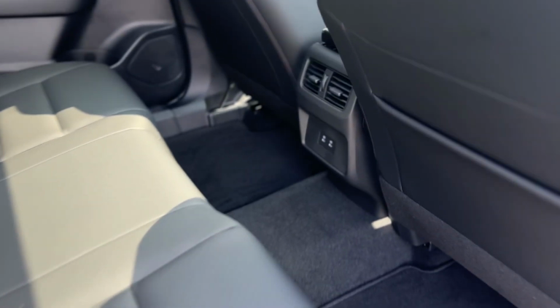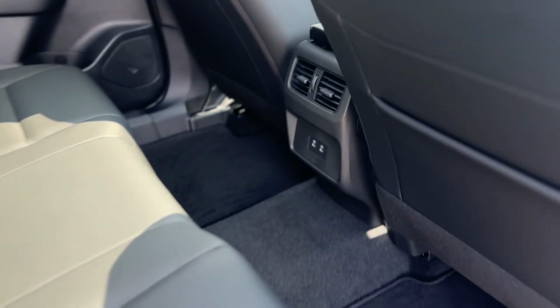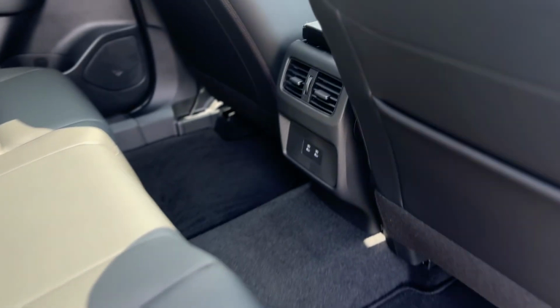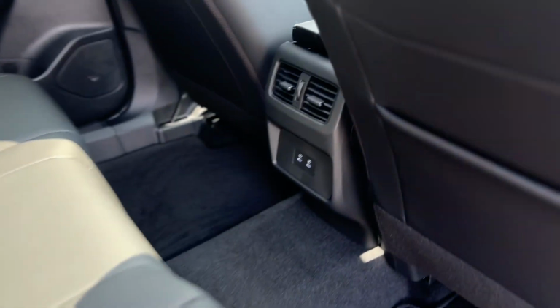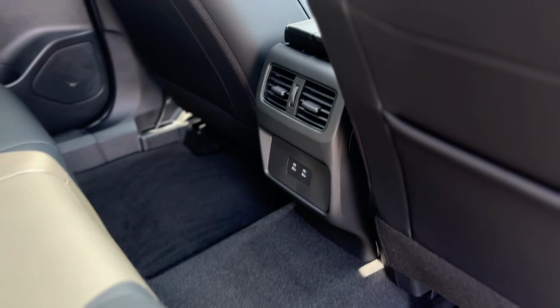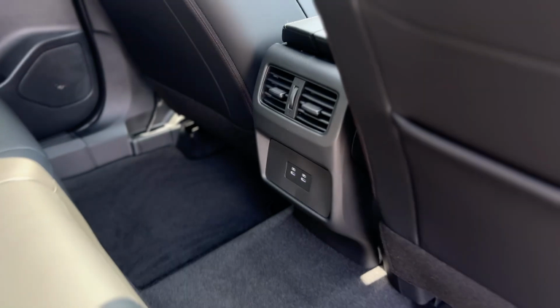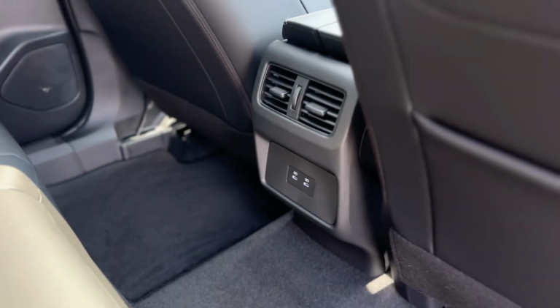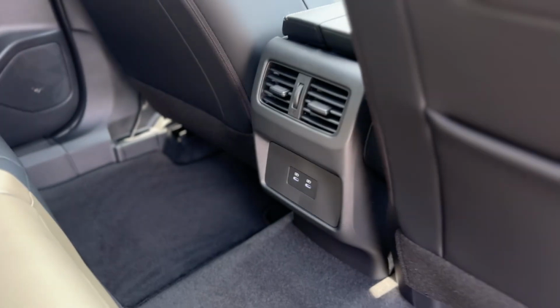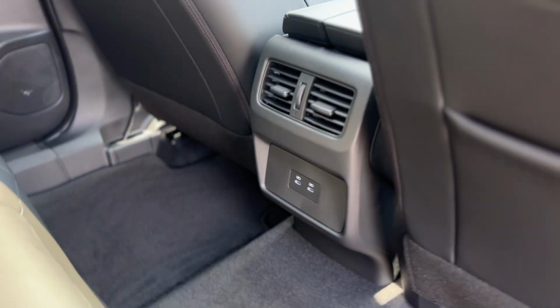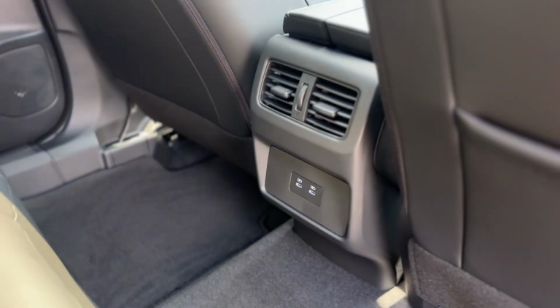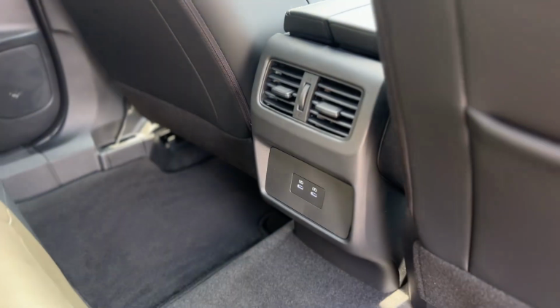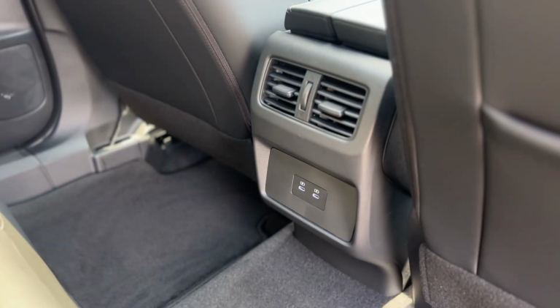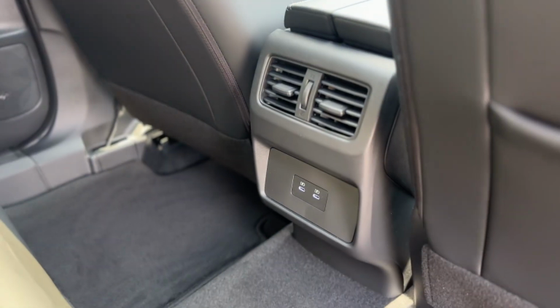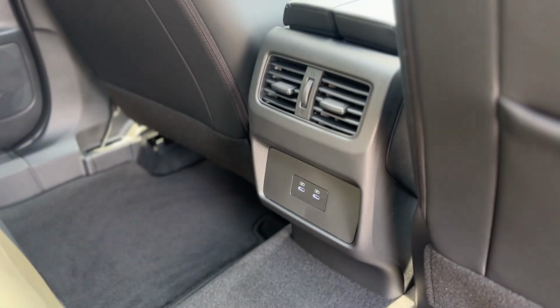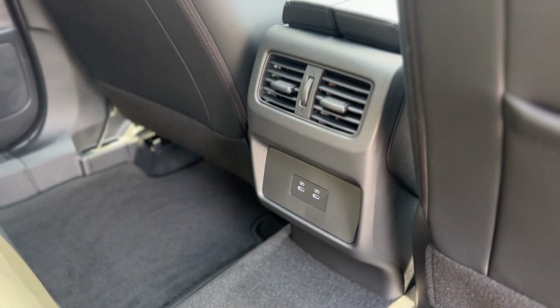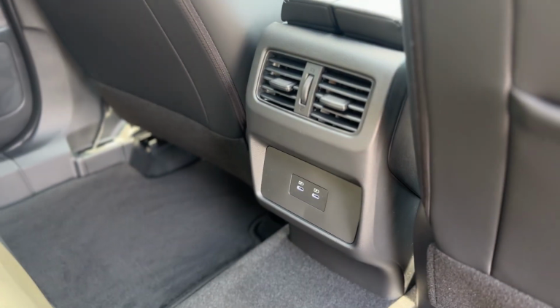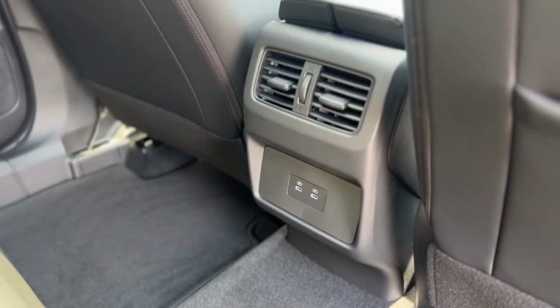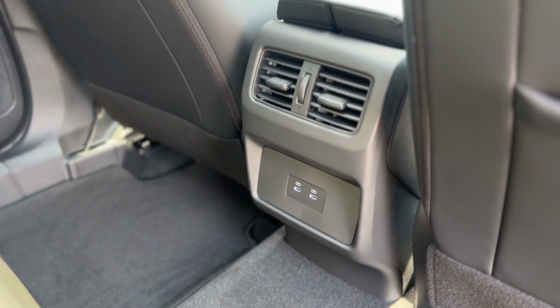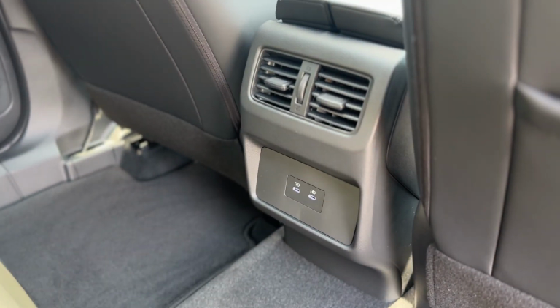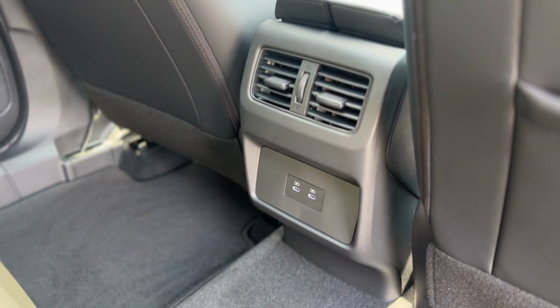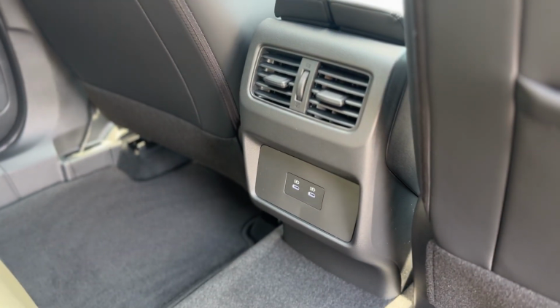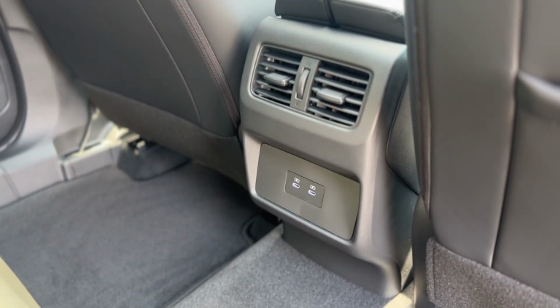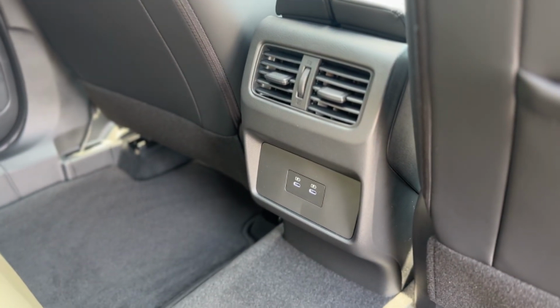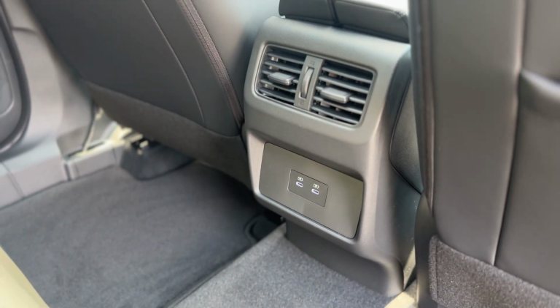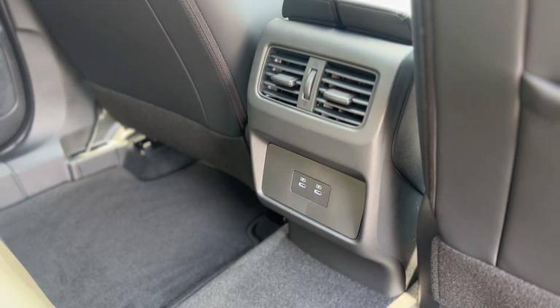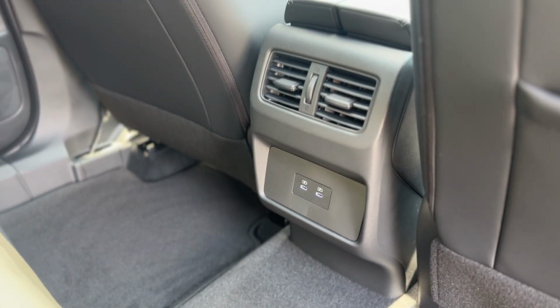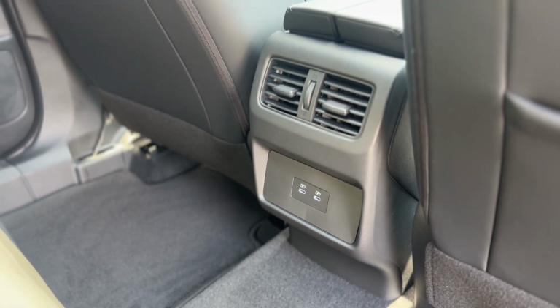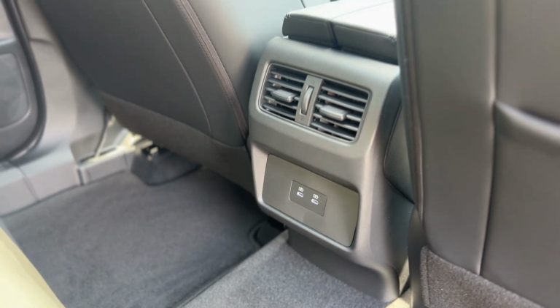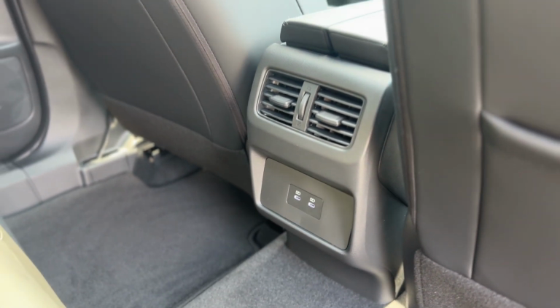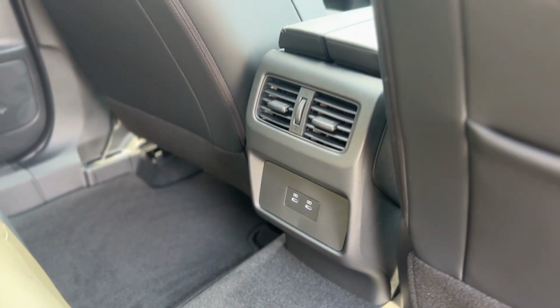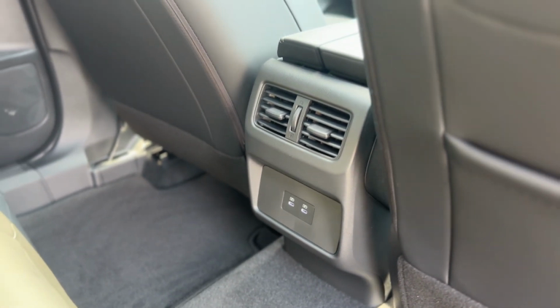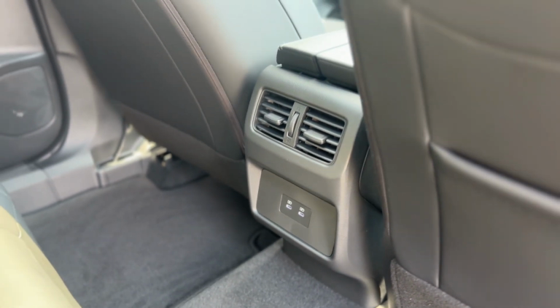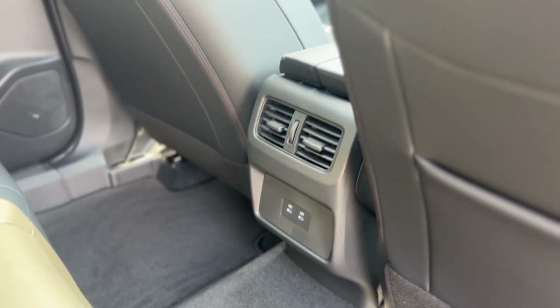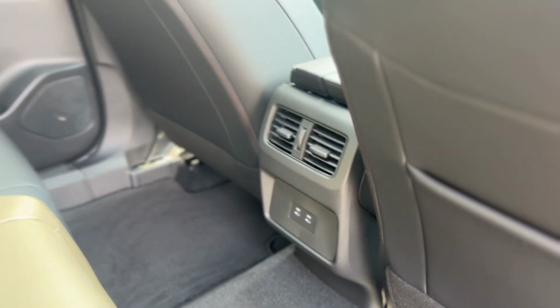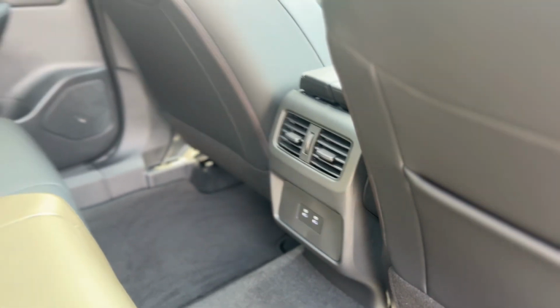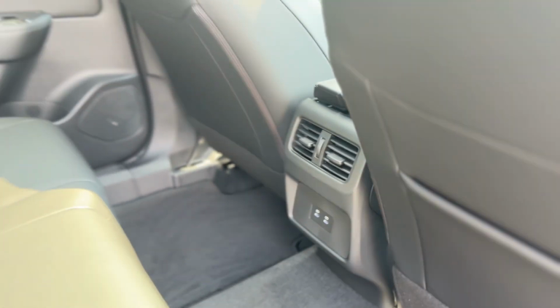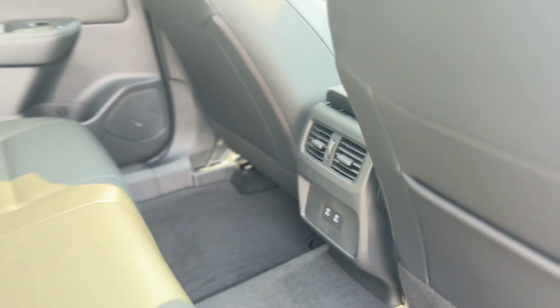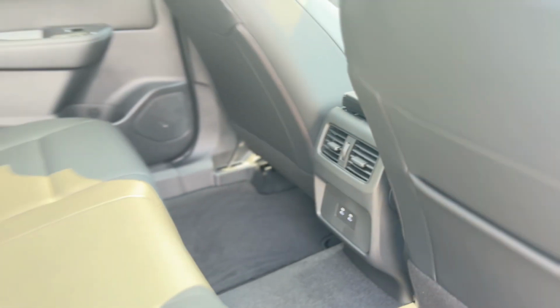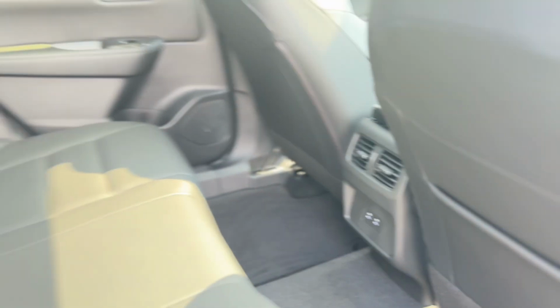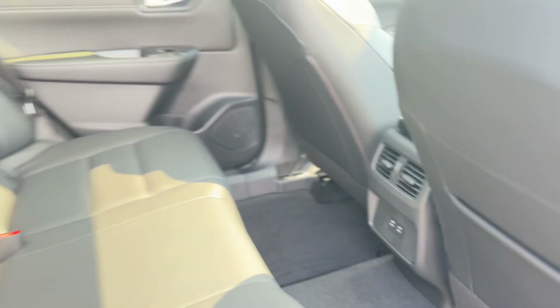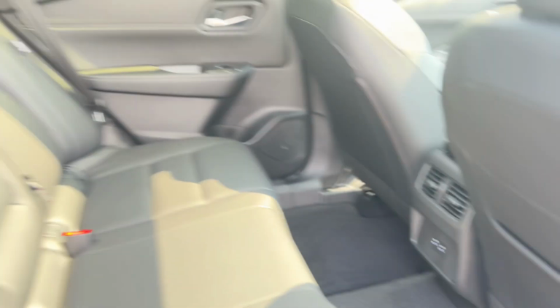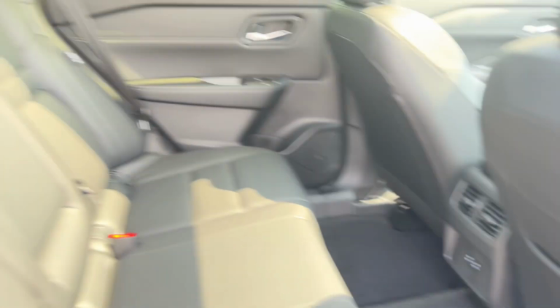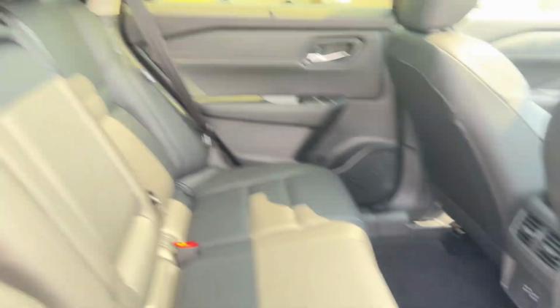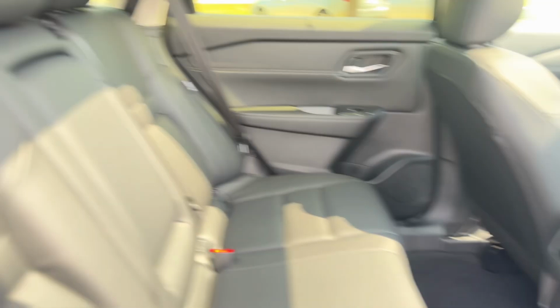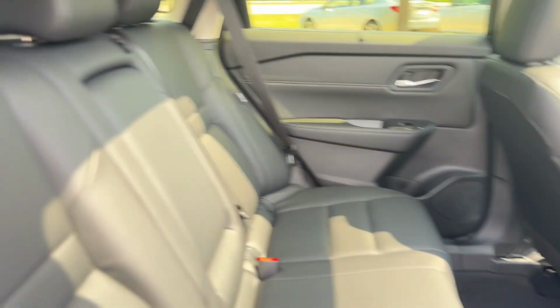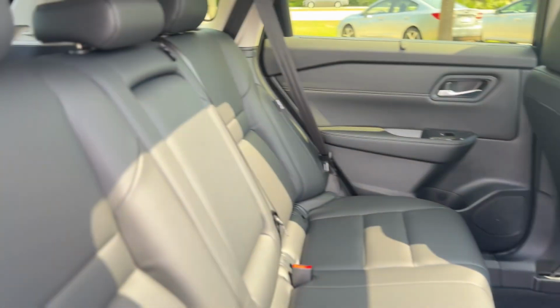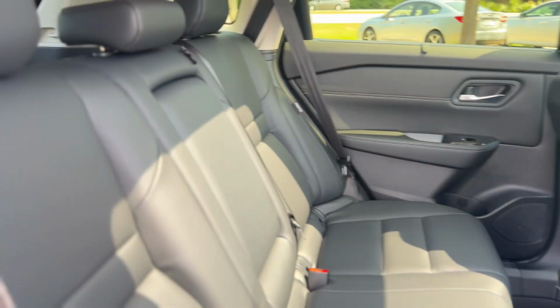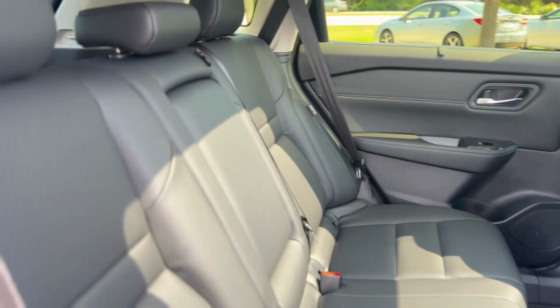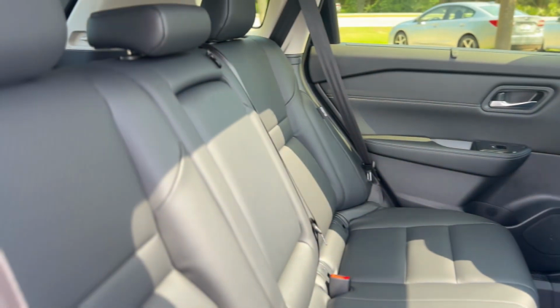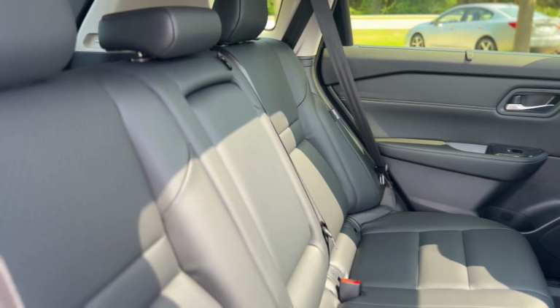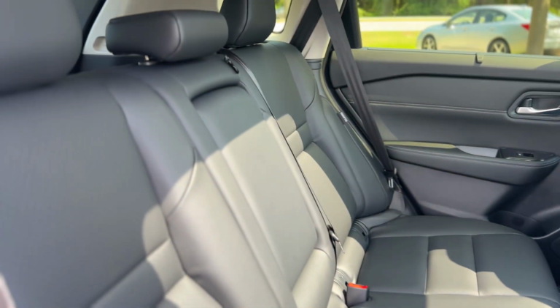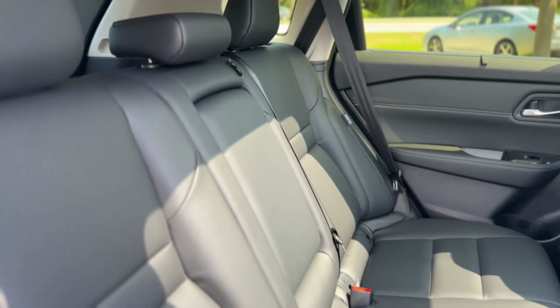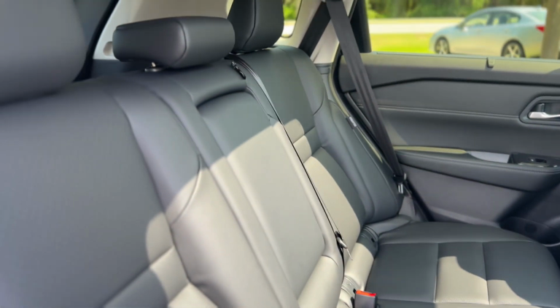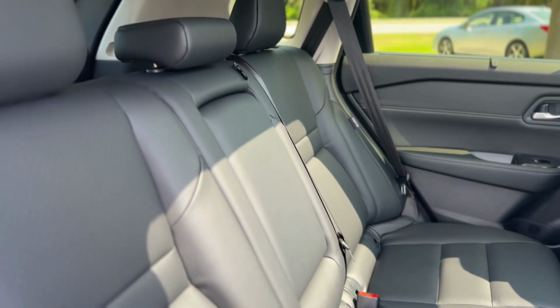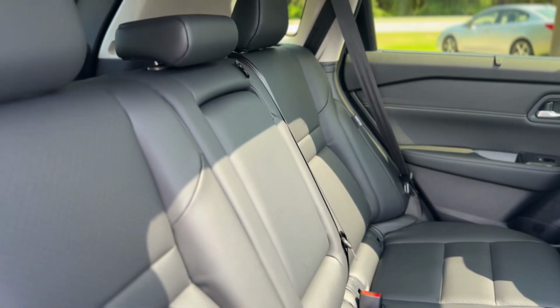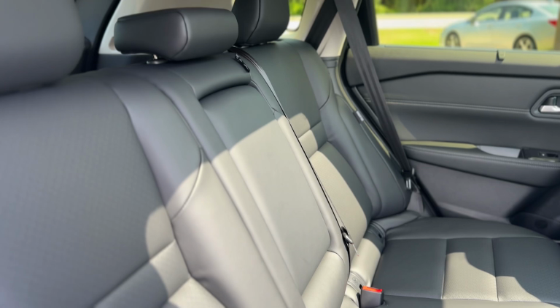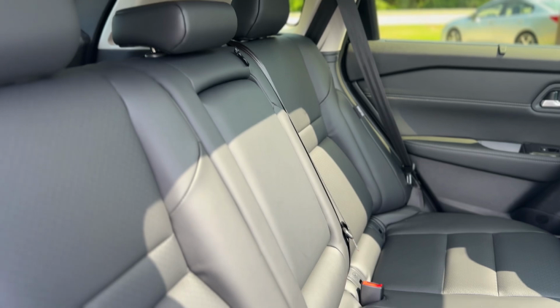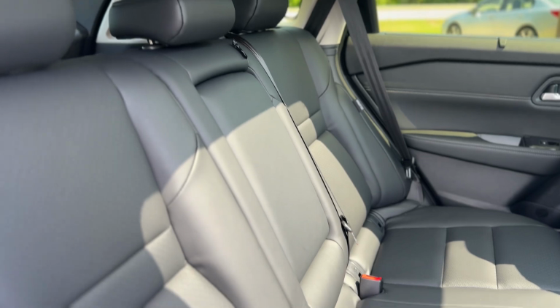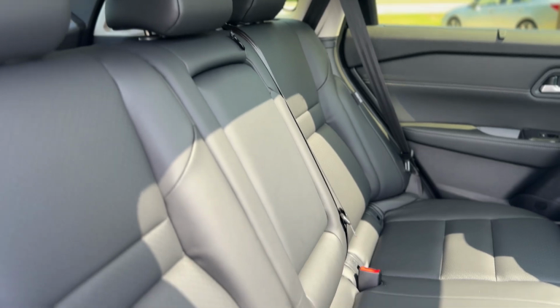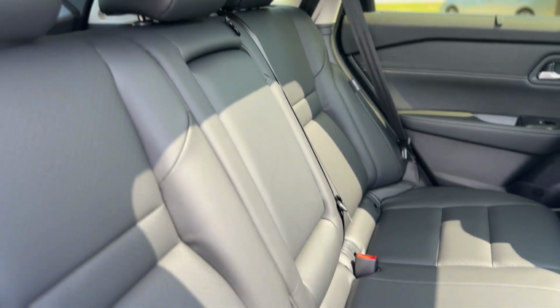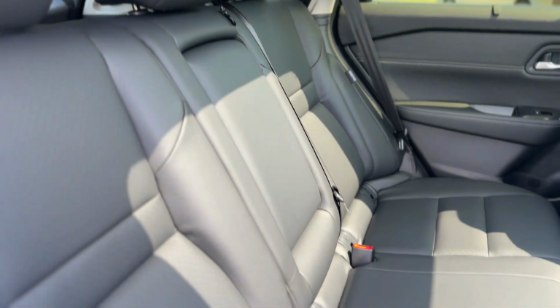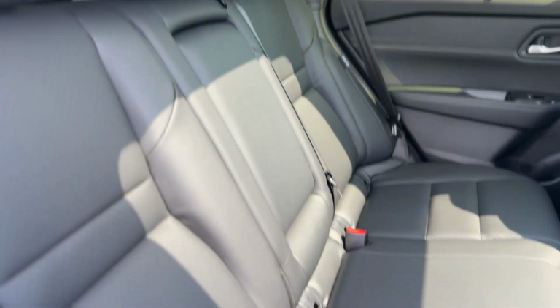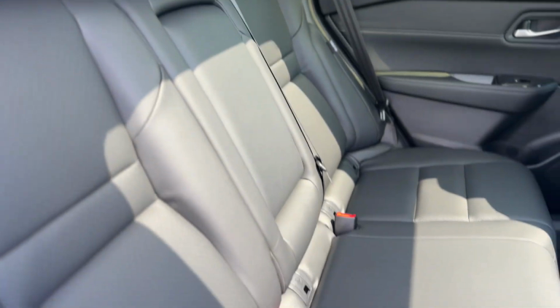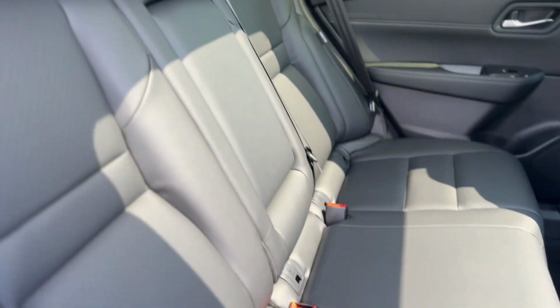Back here you got two air vents as well as two USB ports and a fold-down armrest with cup holders.